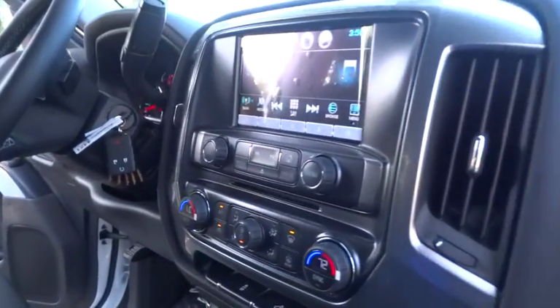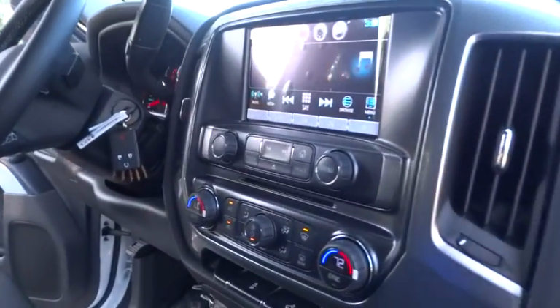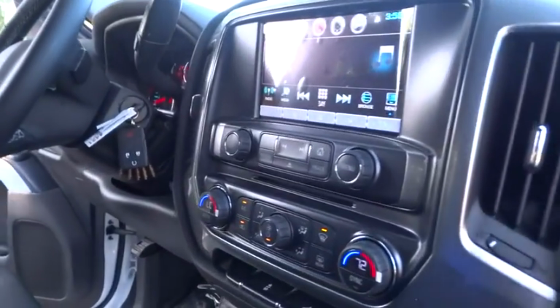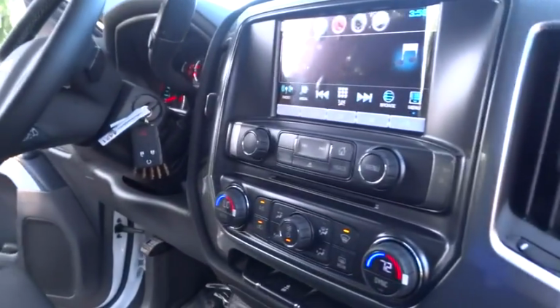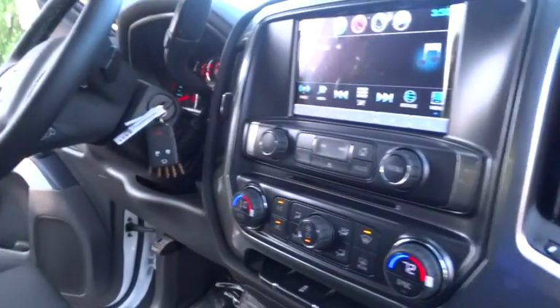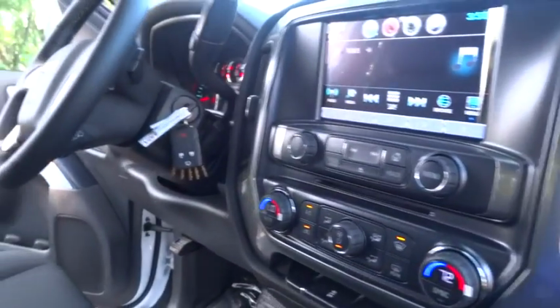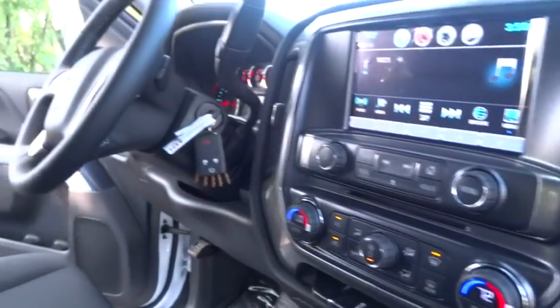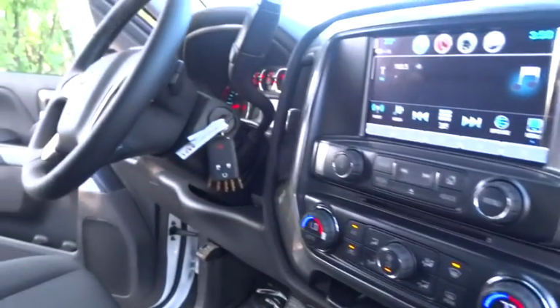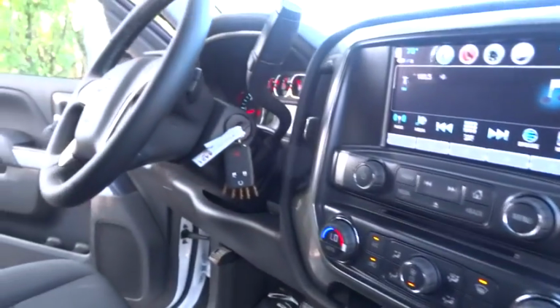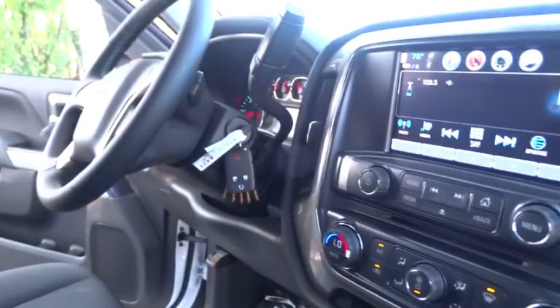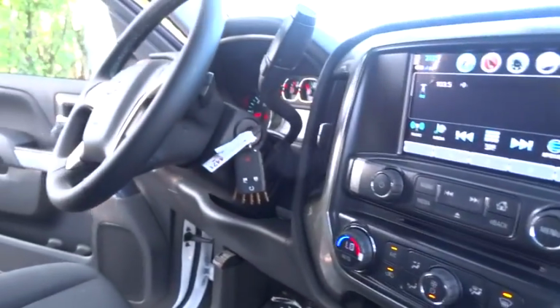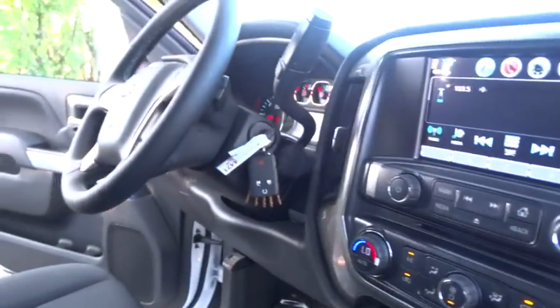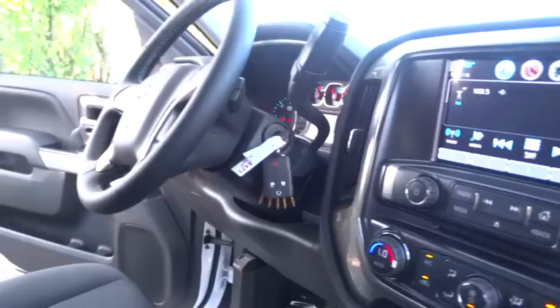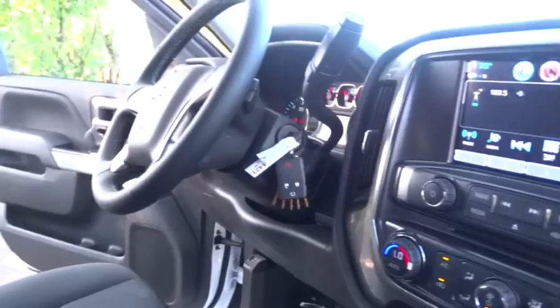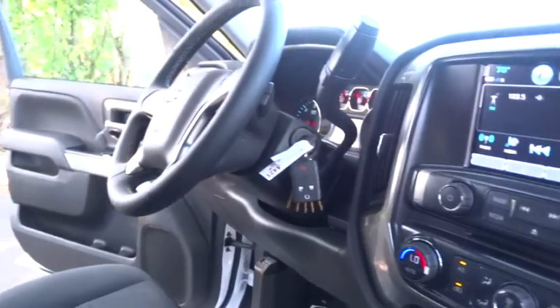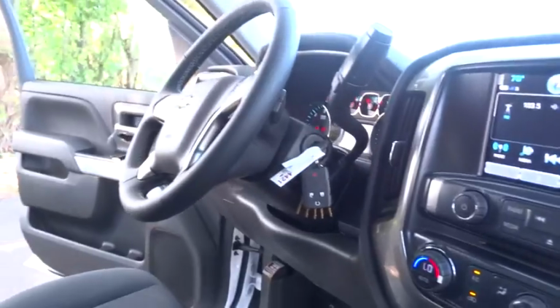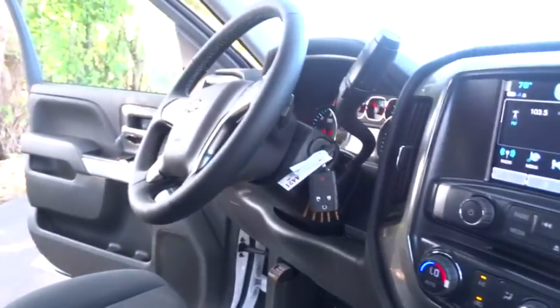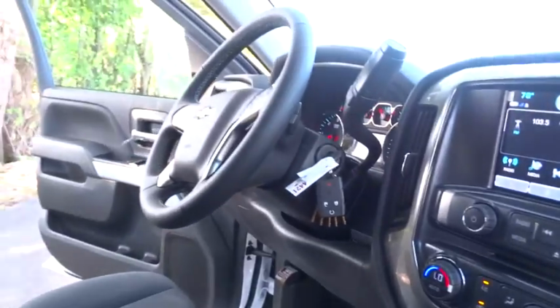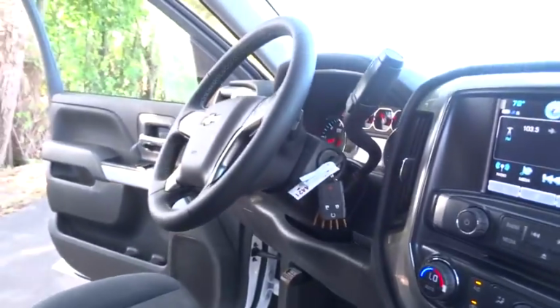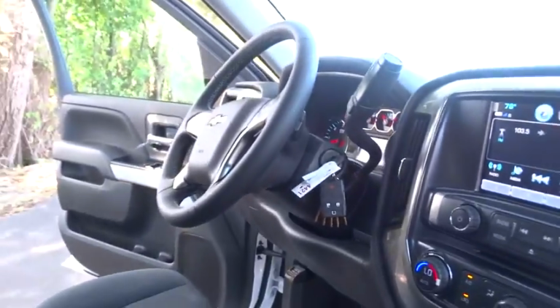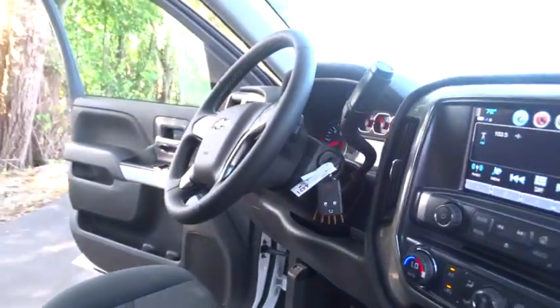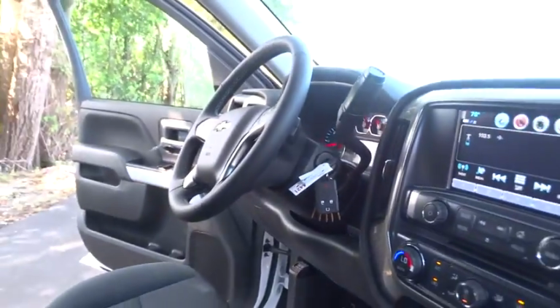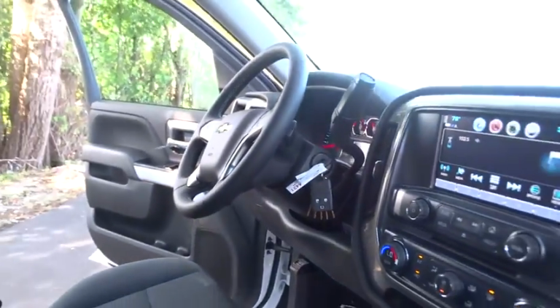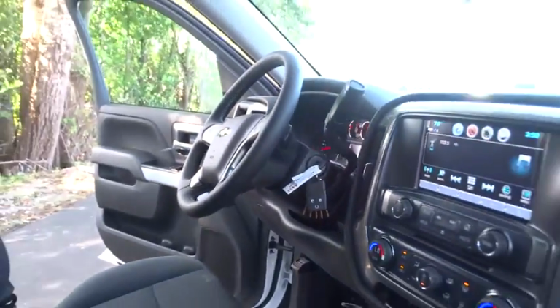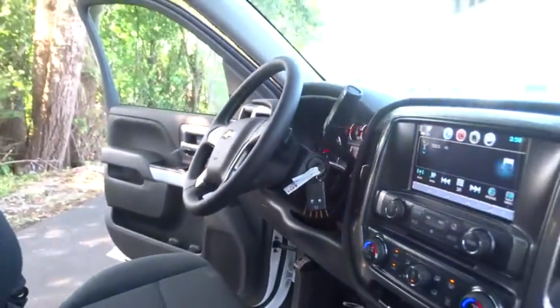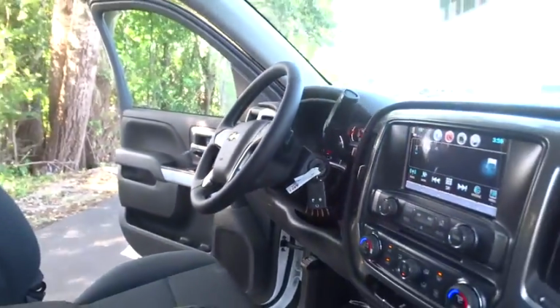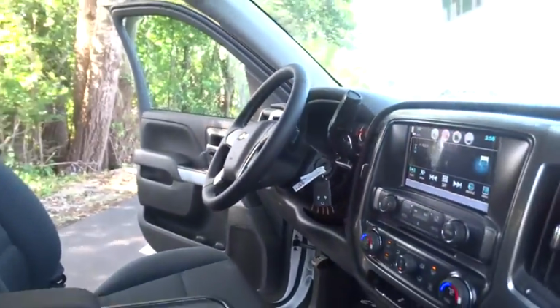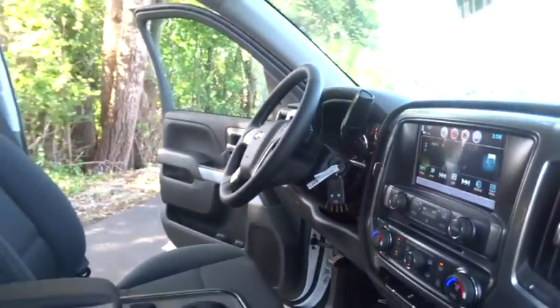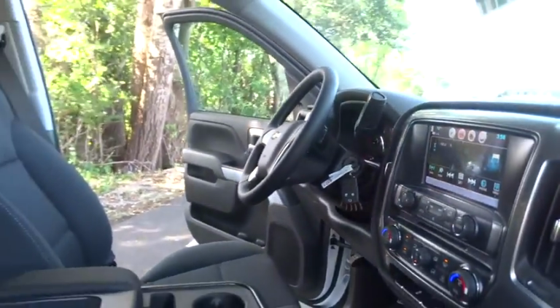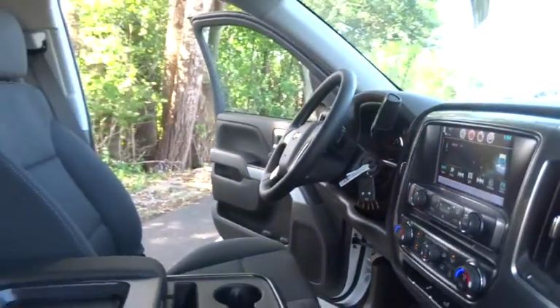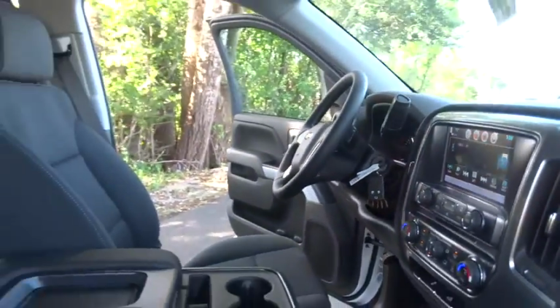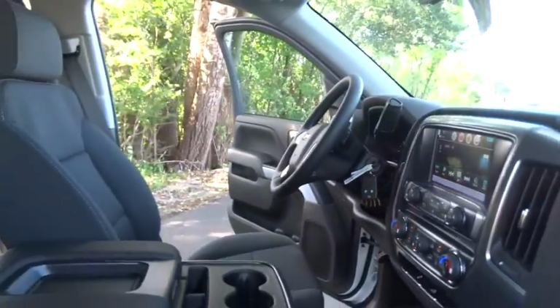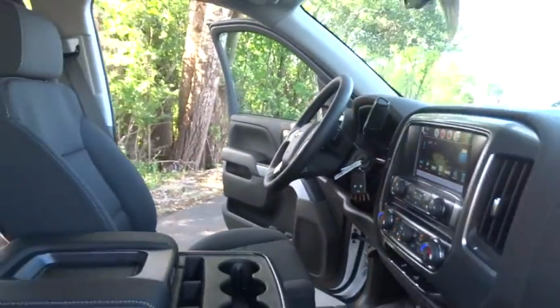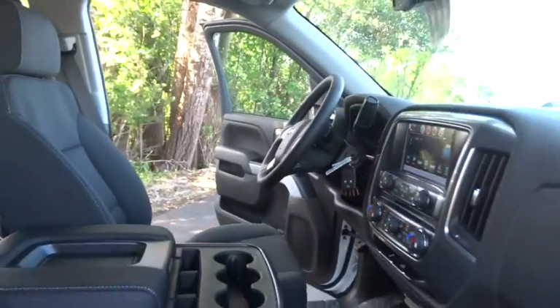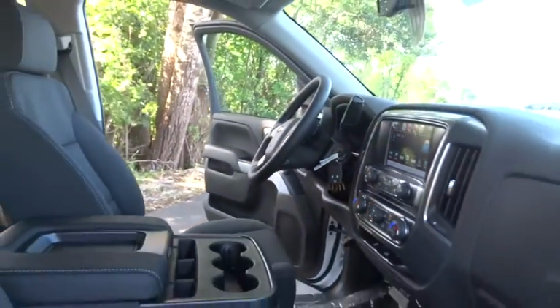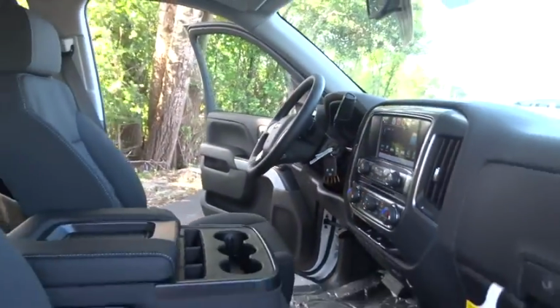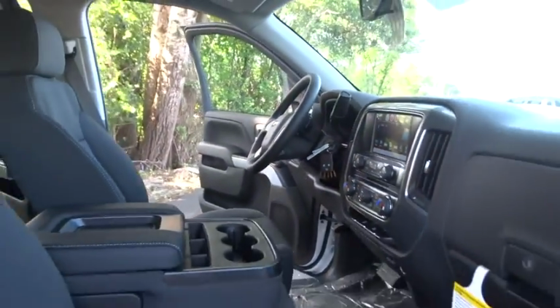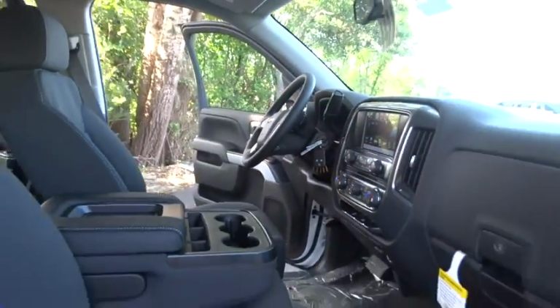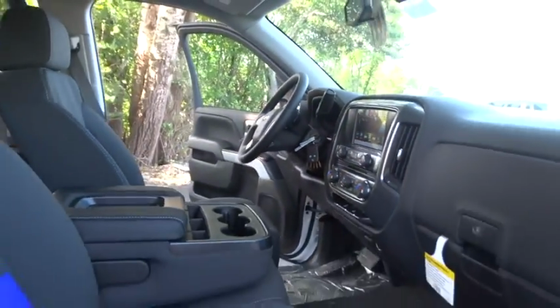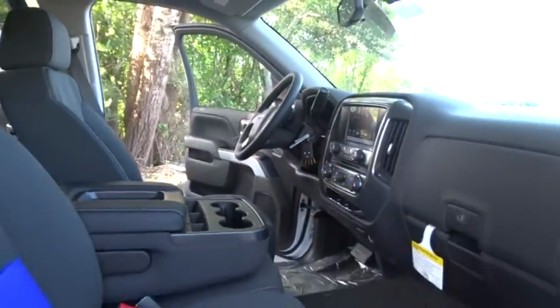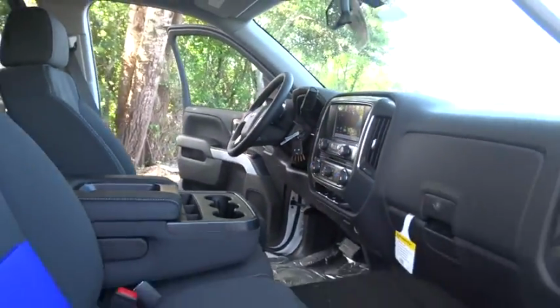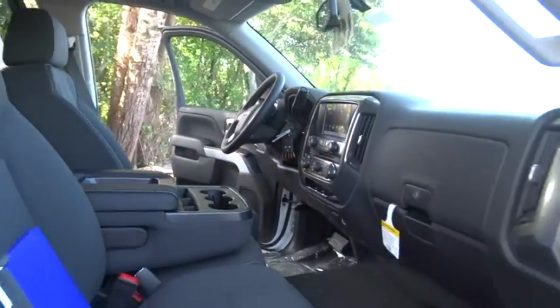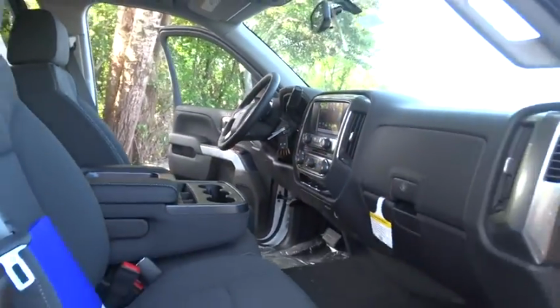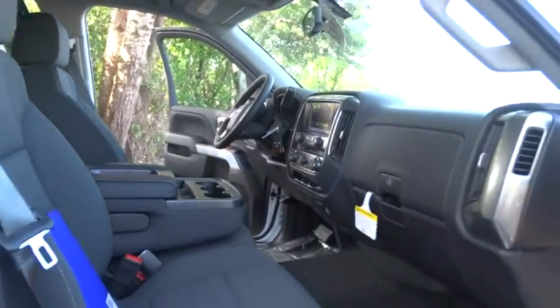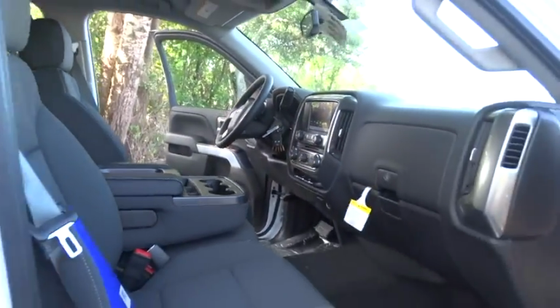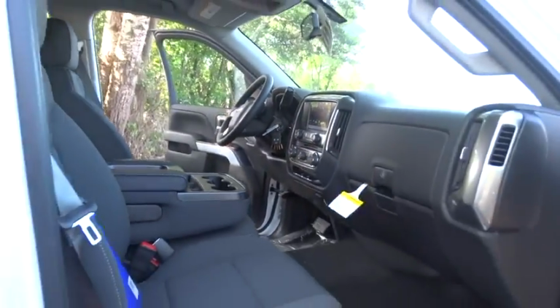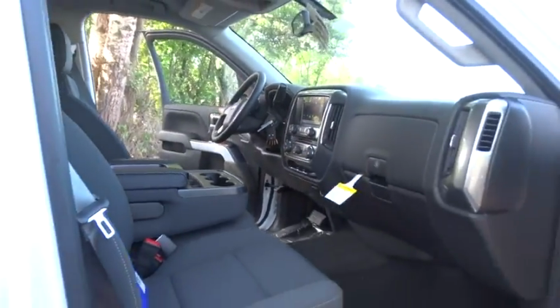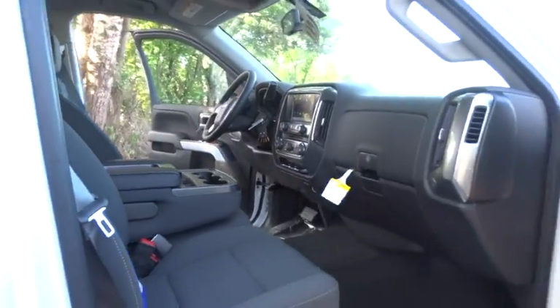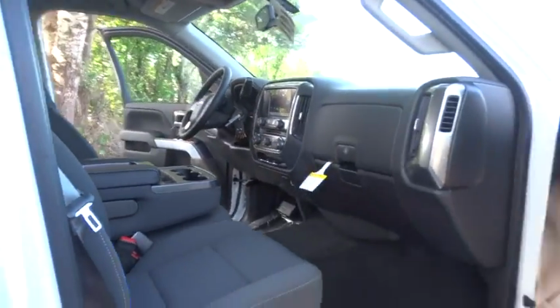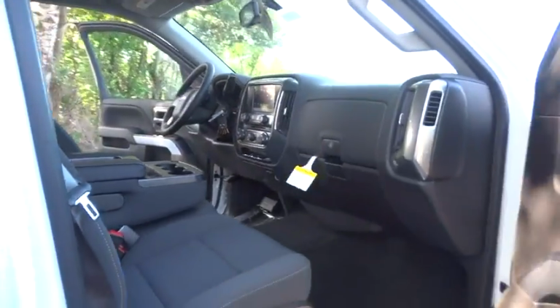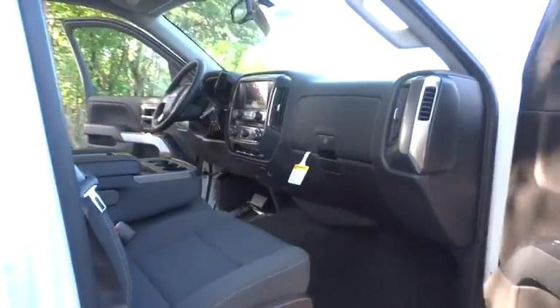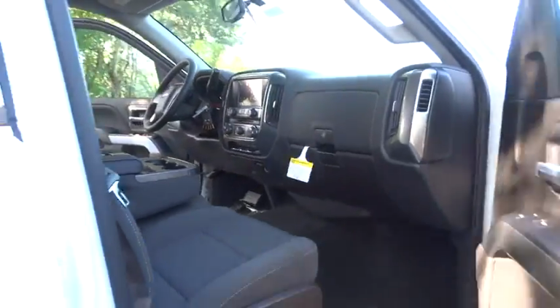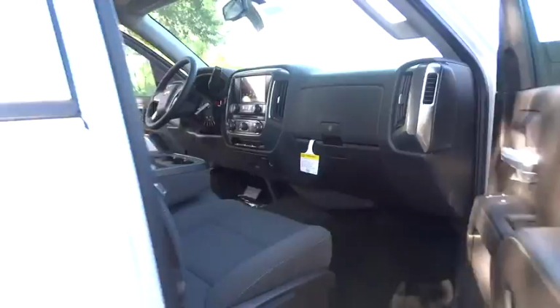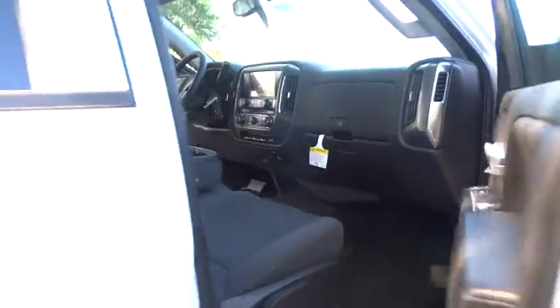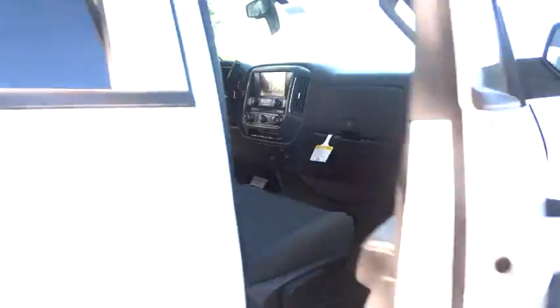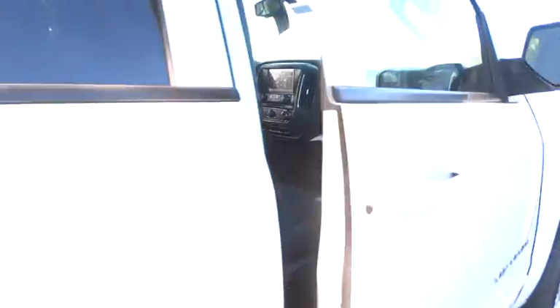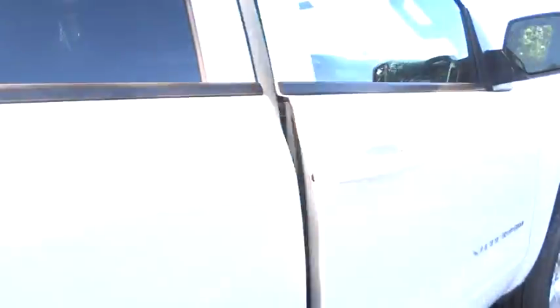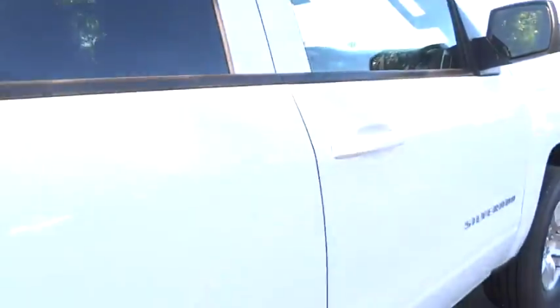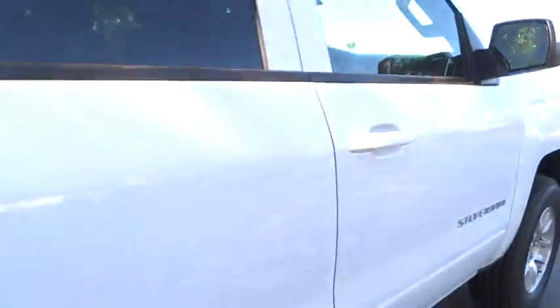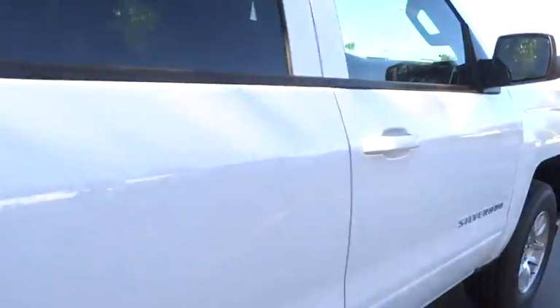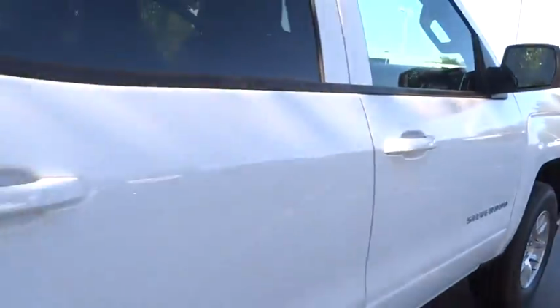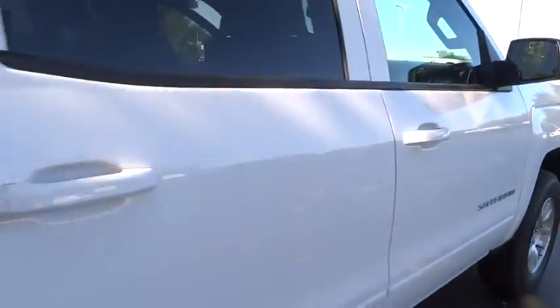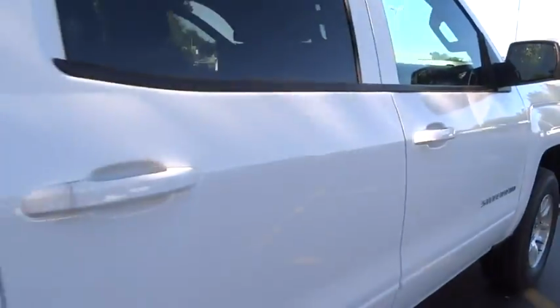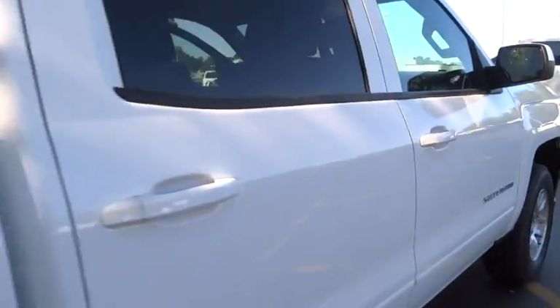Stability control. Anti-lock braking system. Steering wheel audio control. Traction control. Keyless entry. Backup camera.